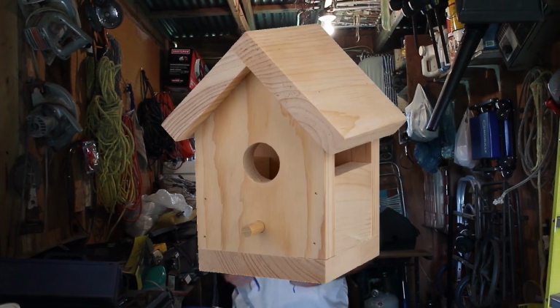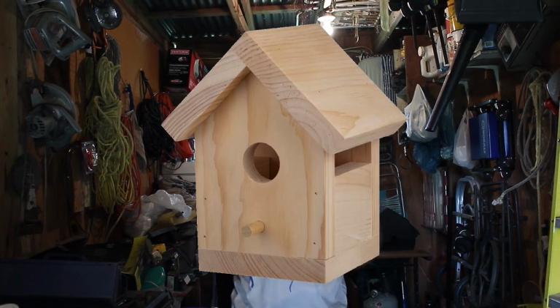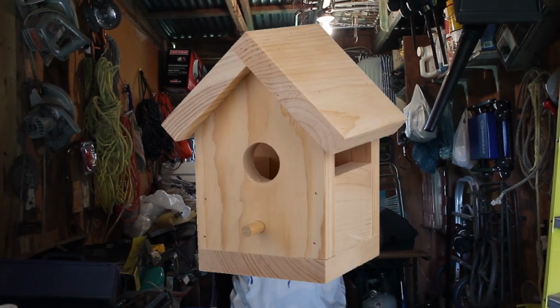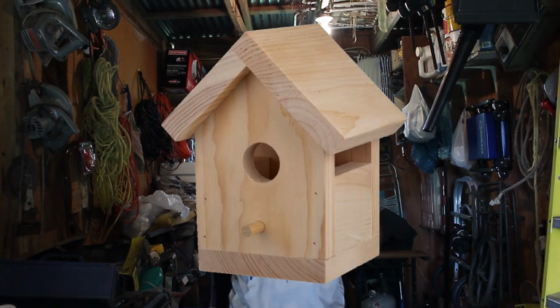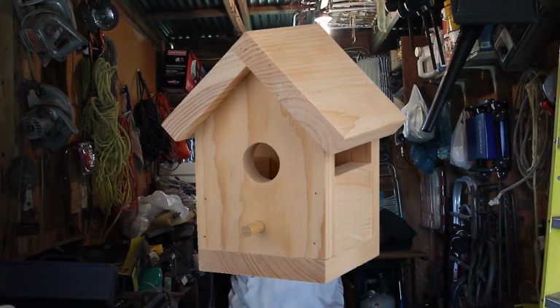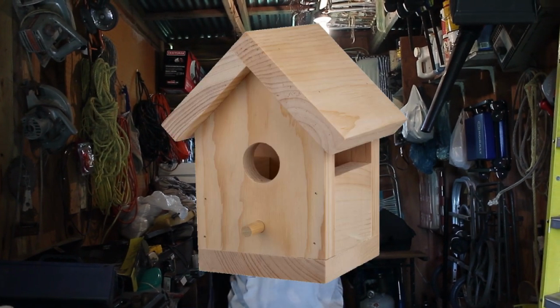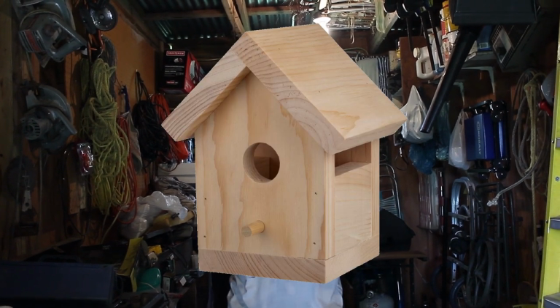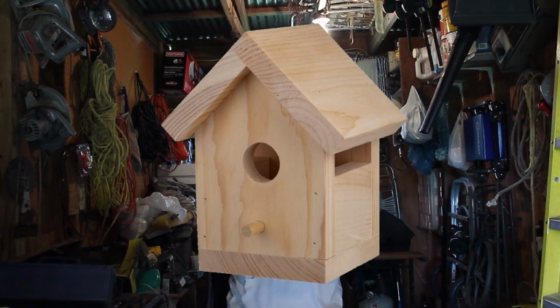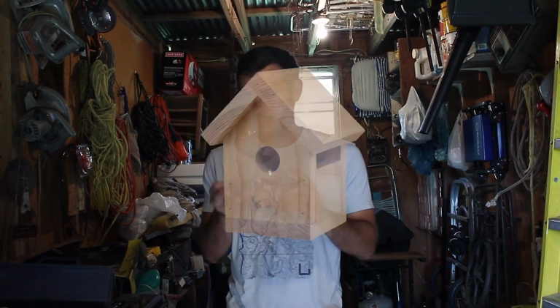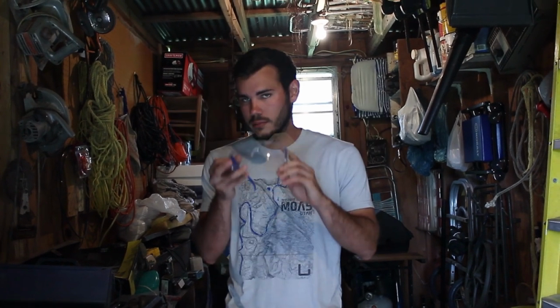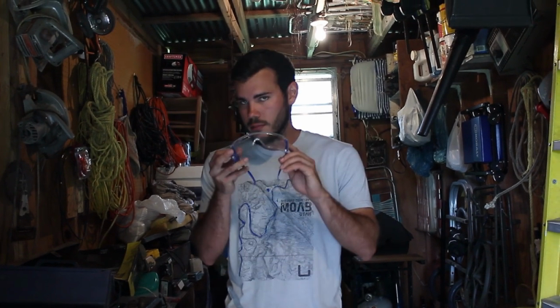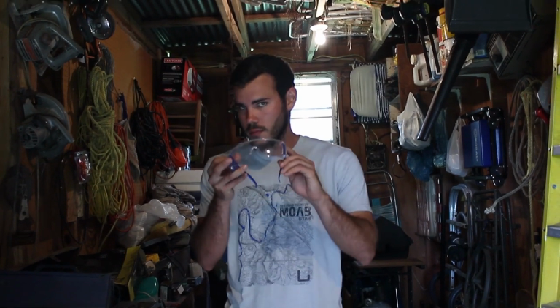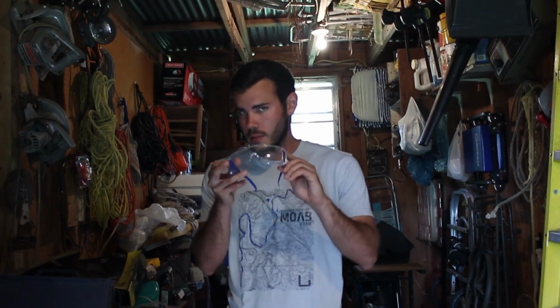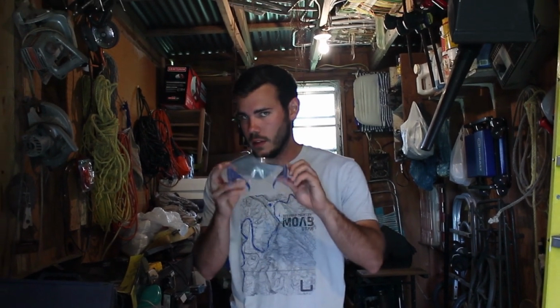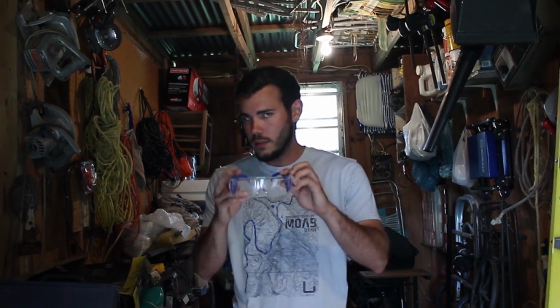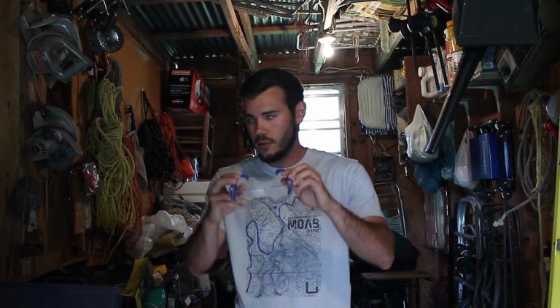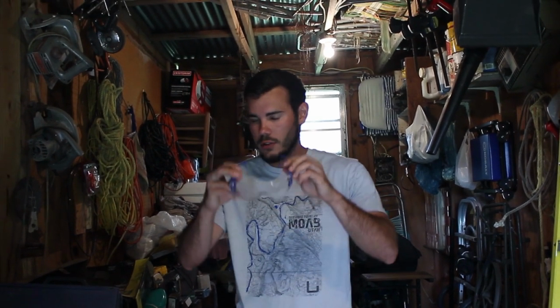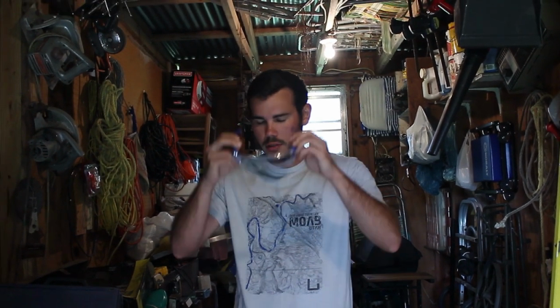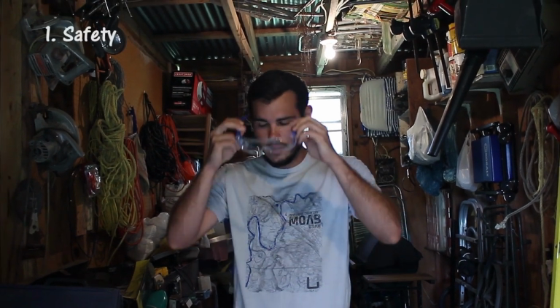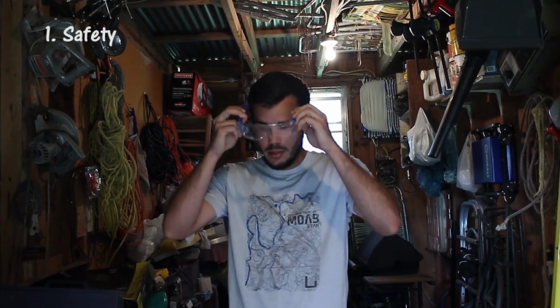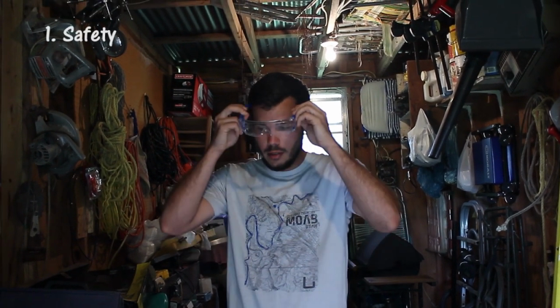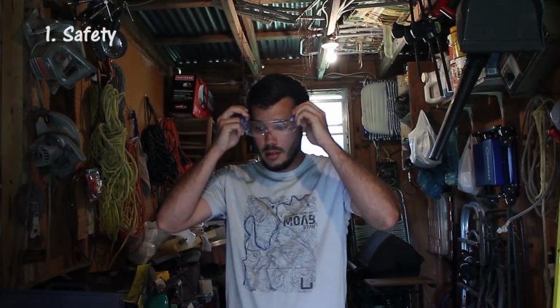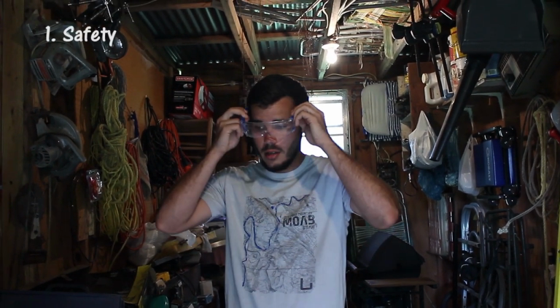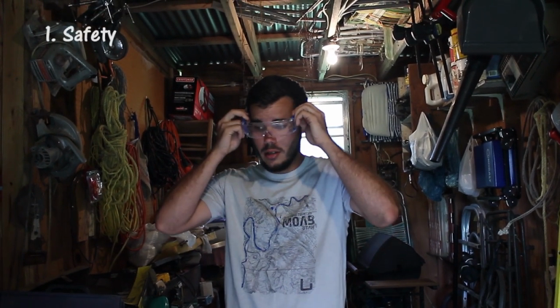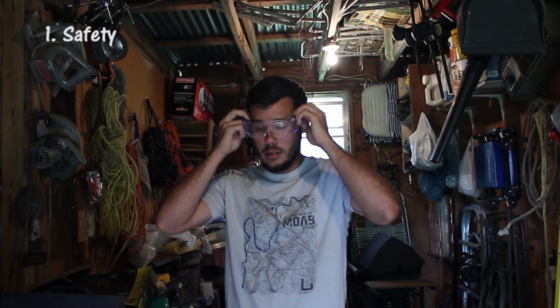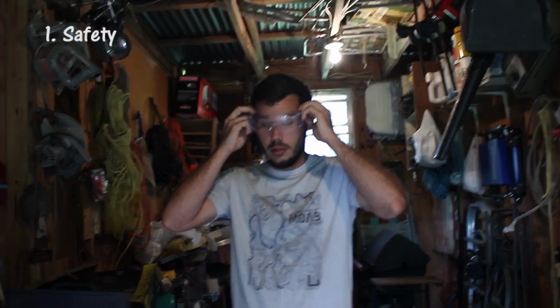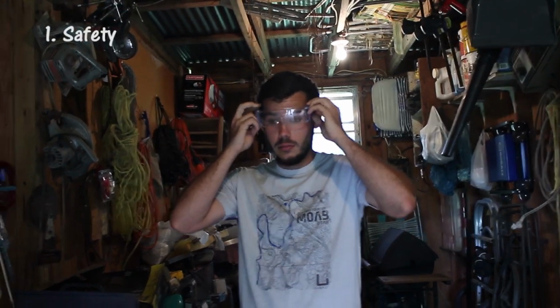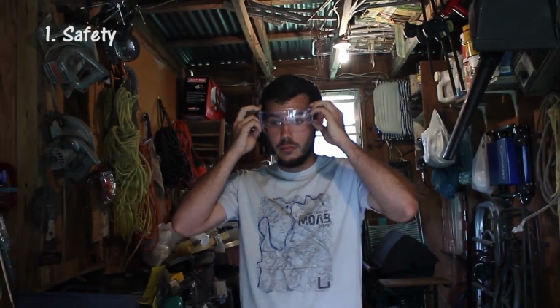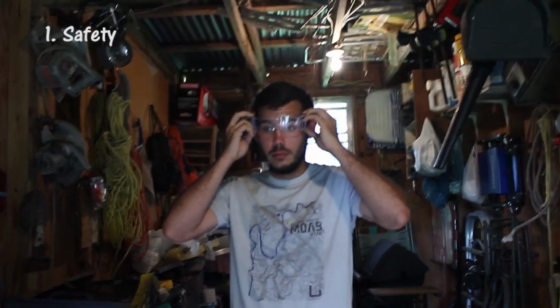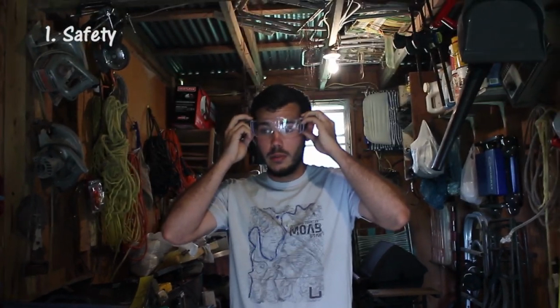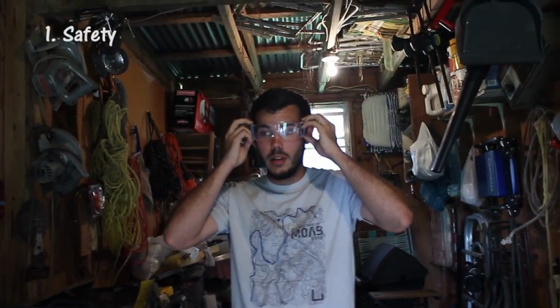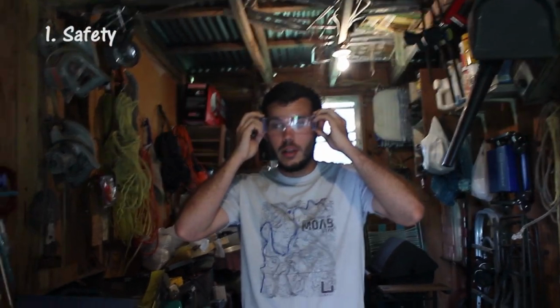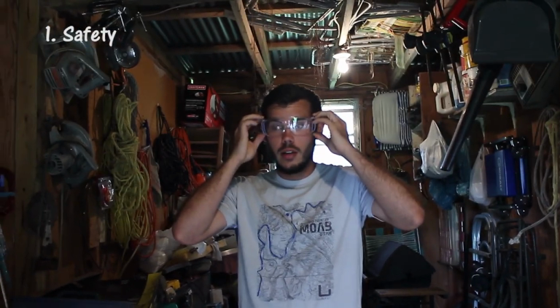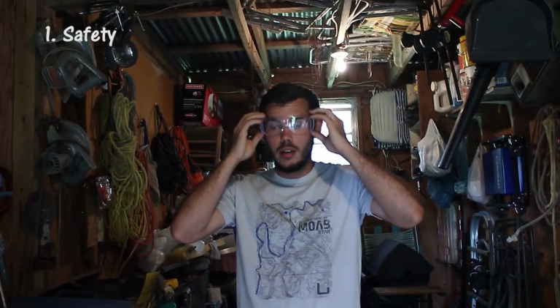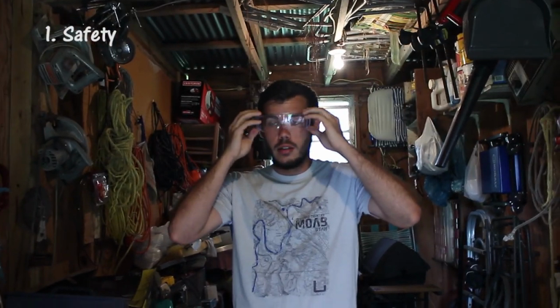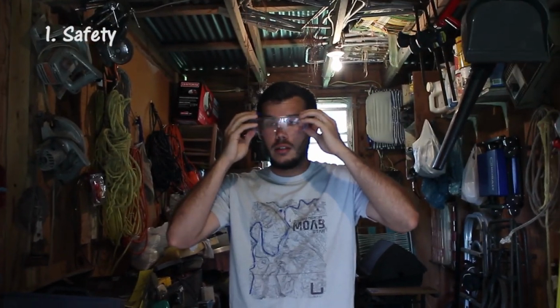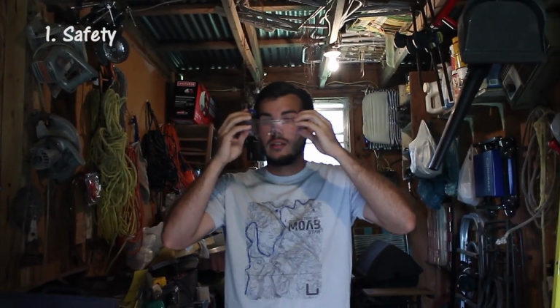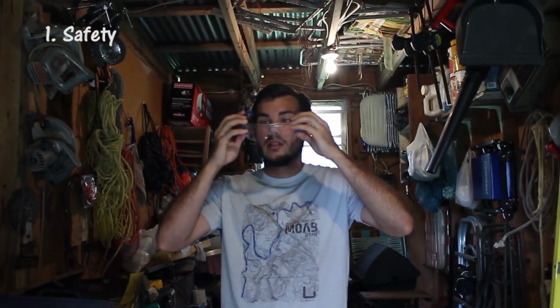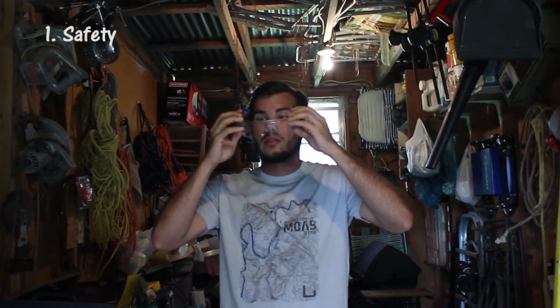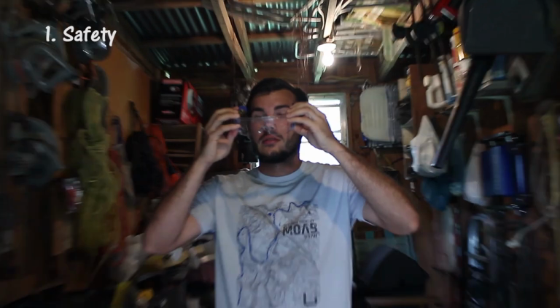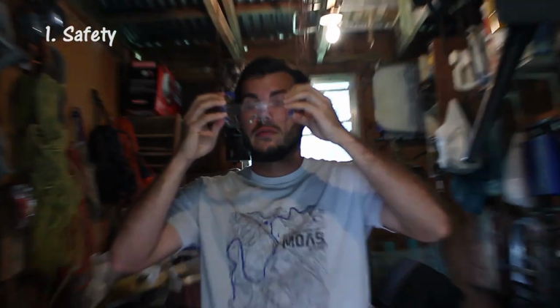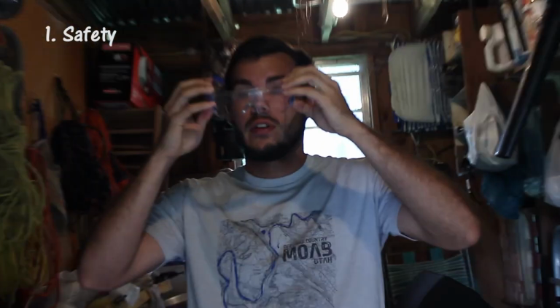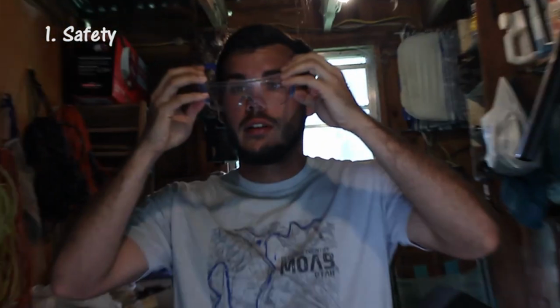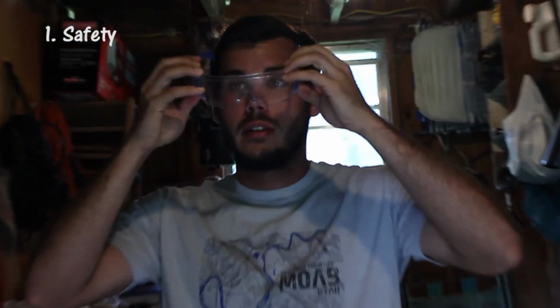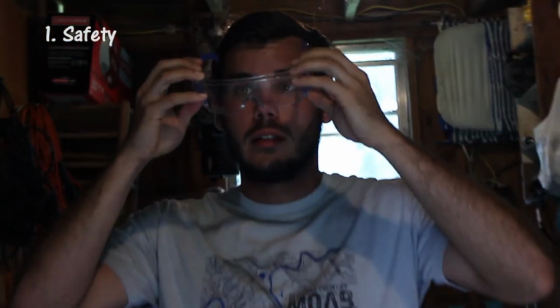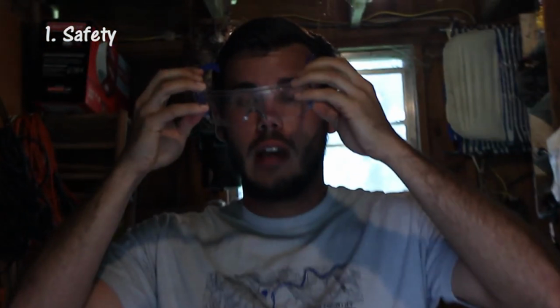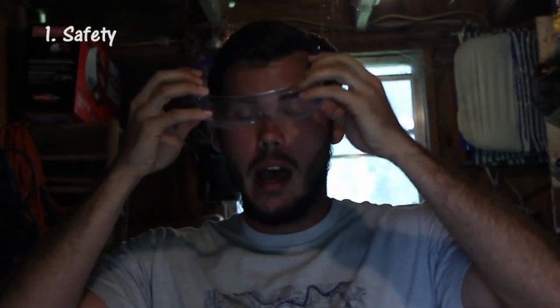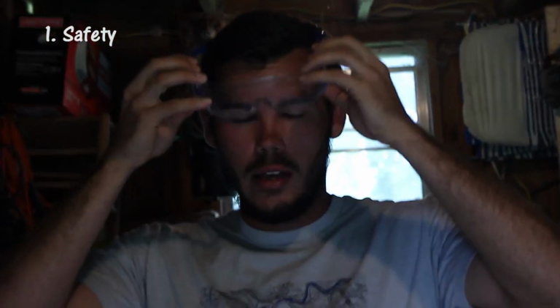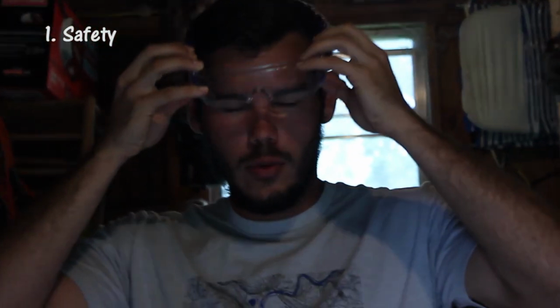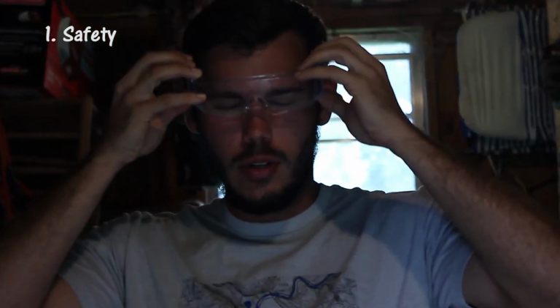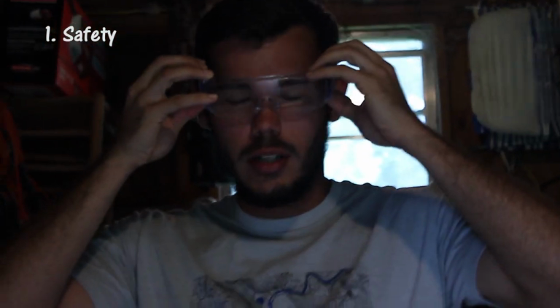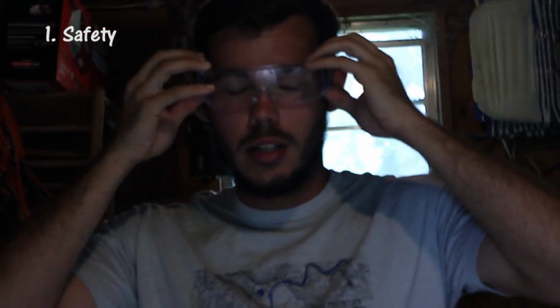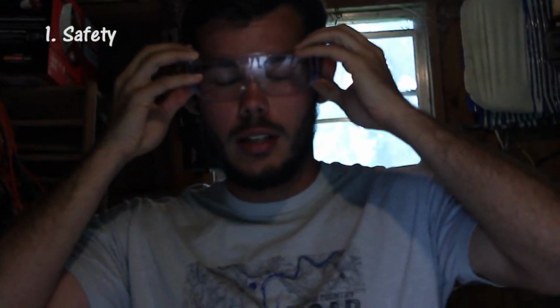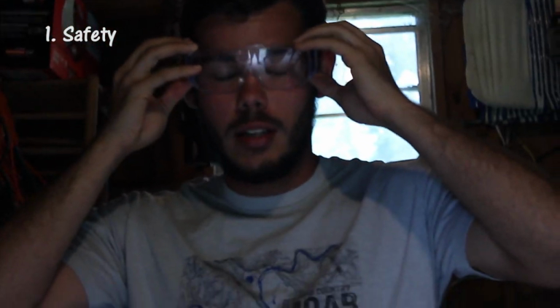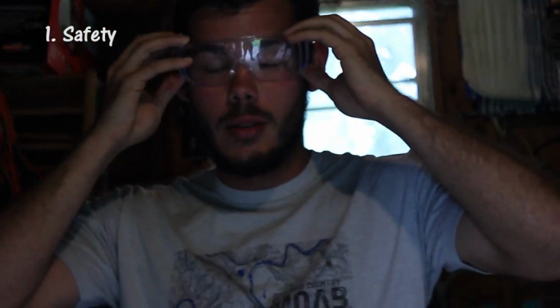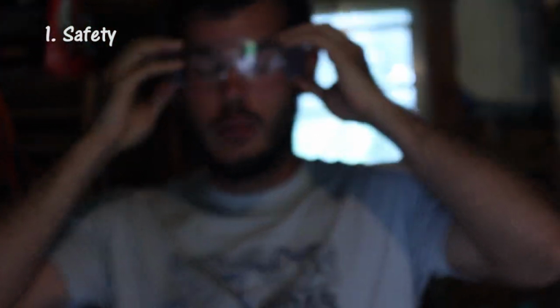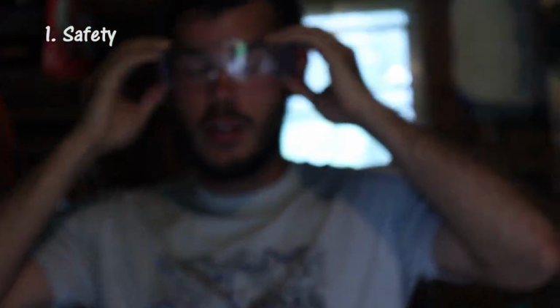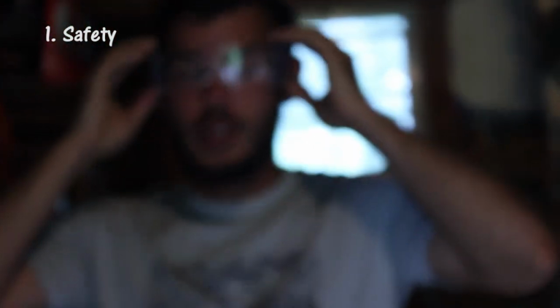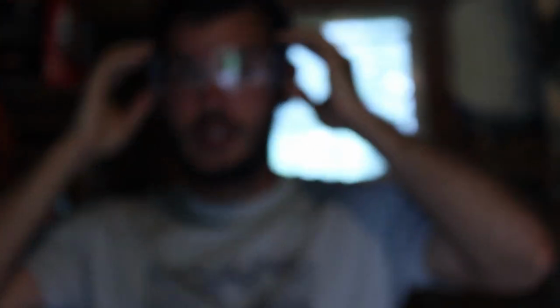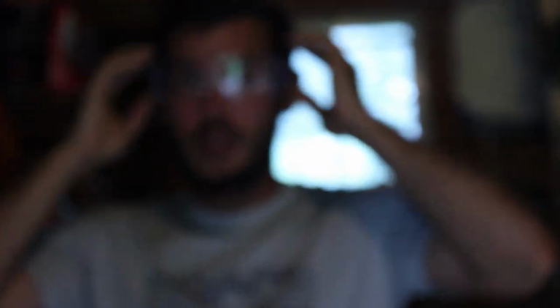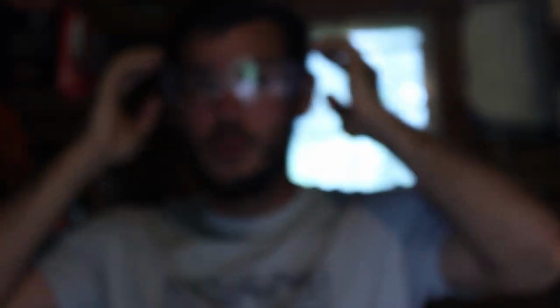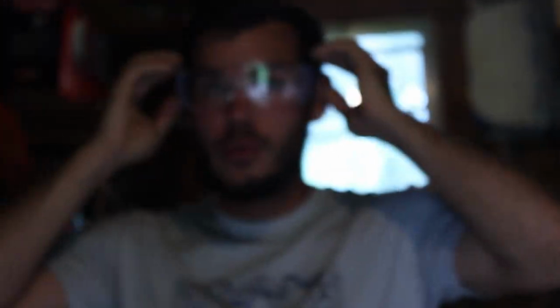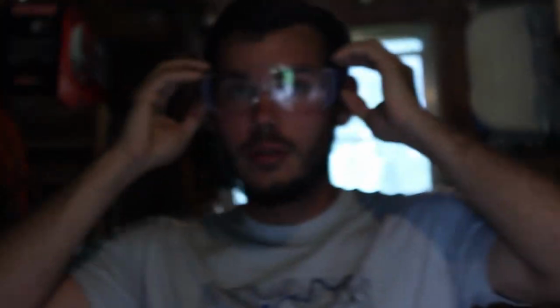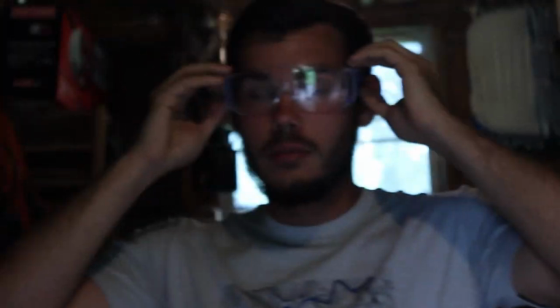First off, safety first. These things are very high quality. I can barely see through them.